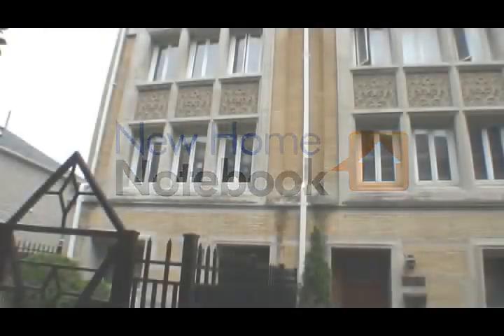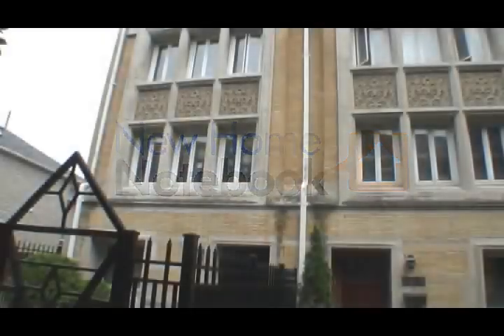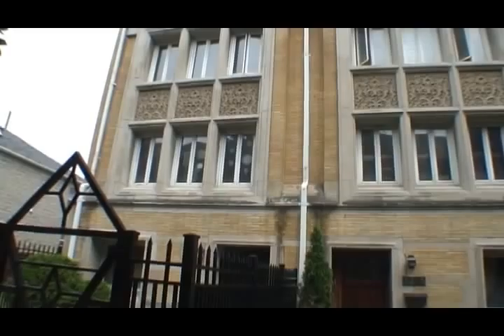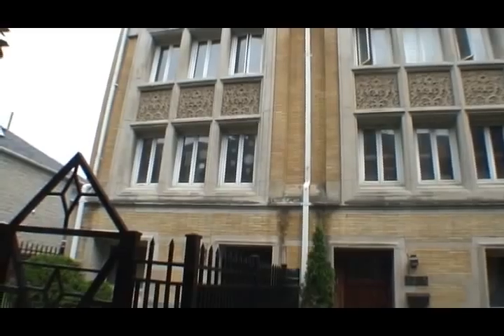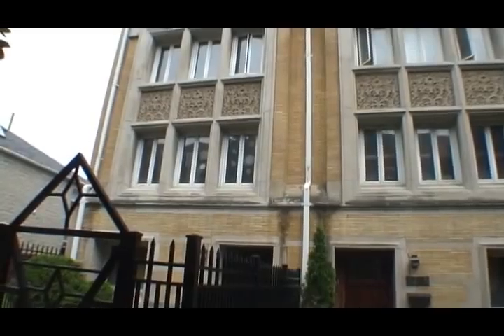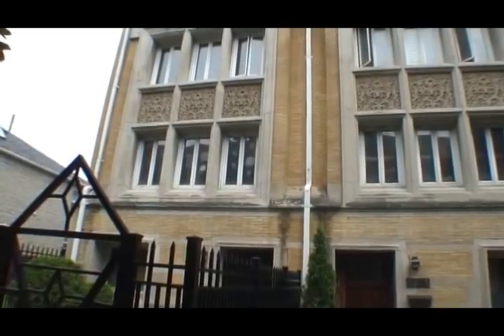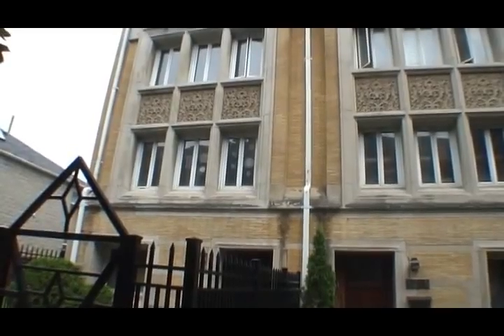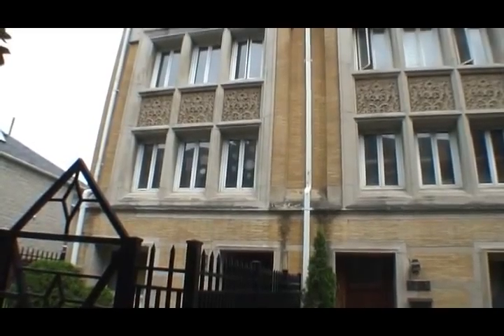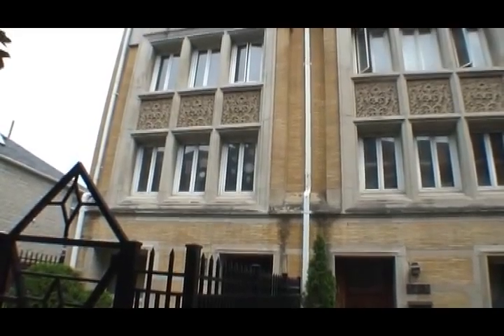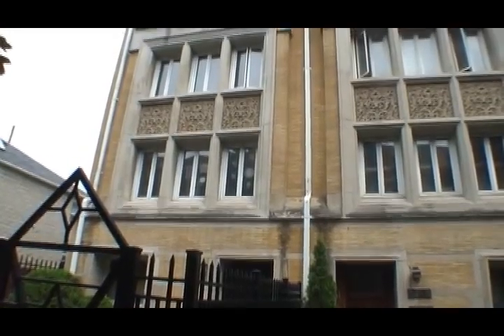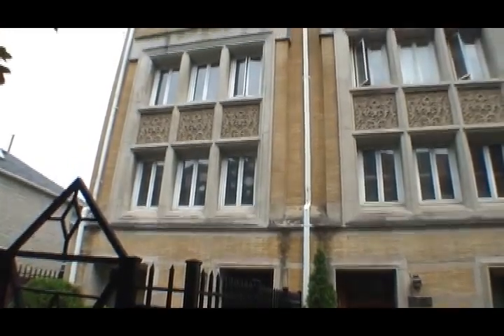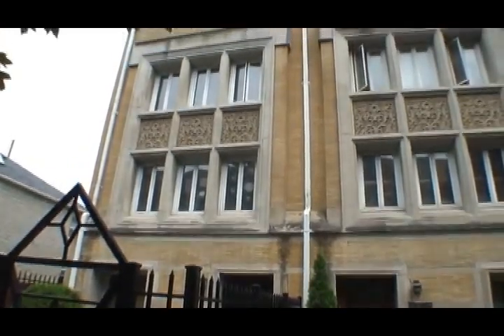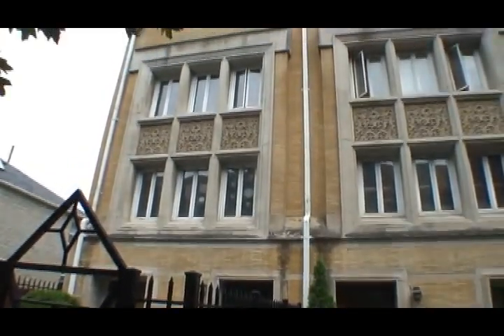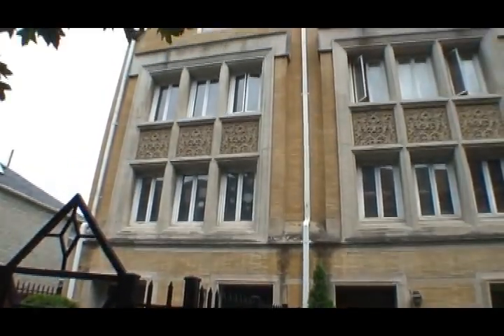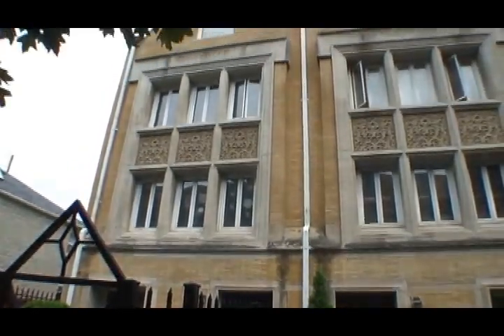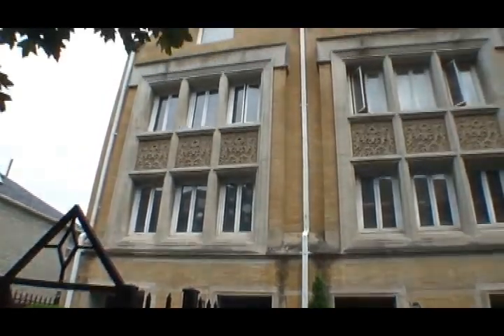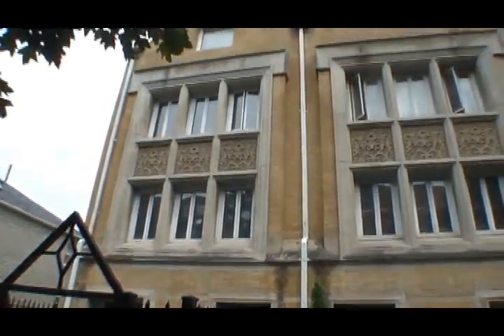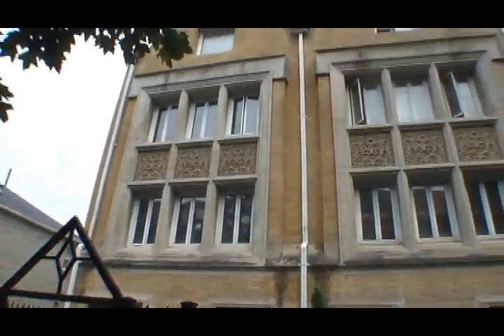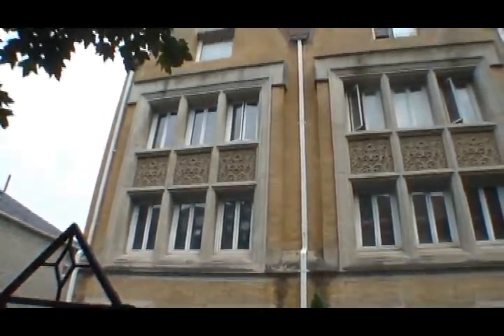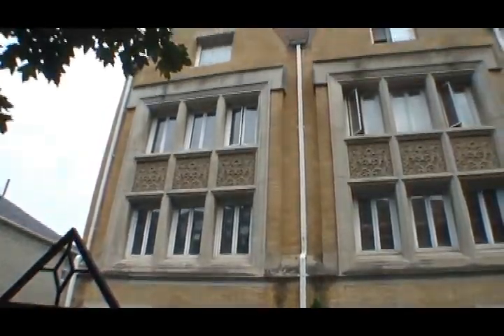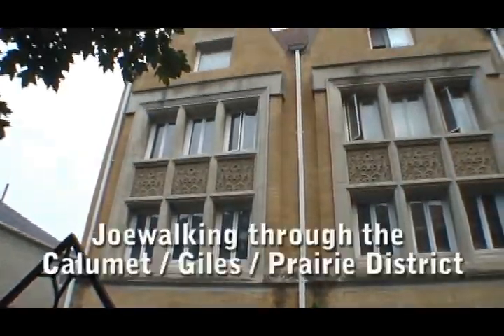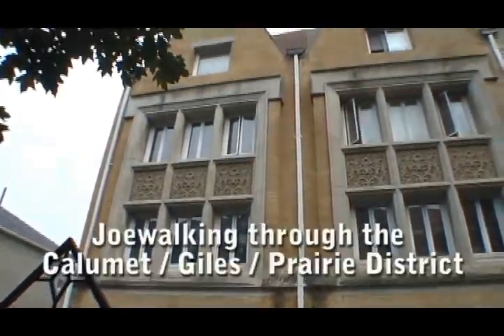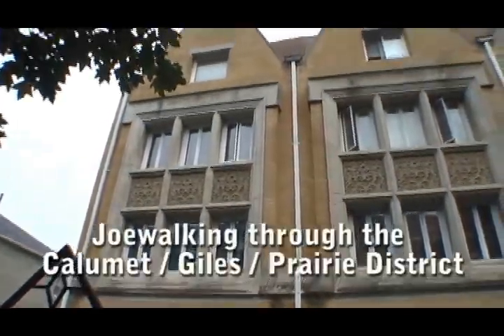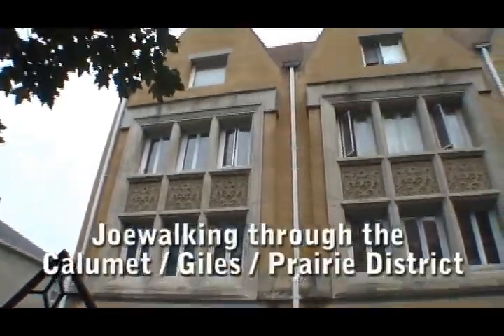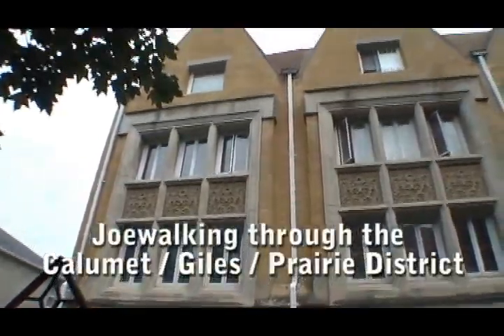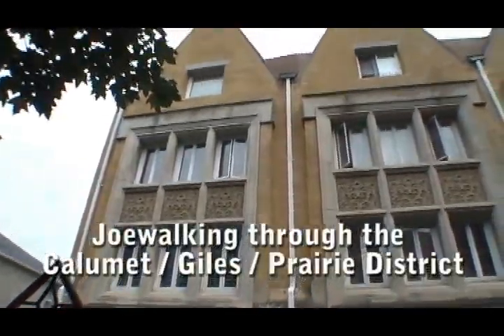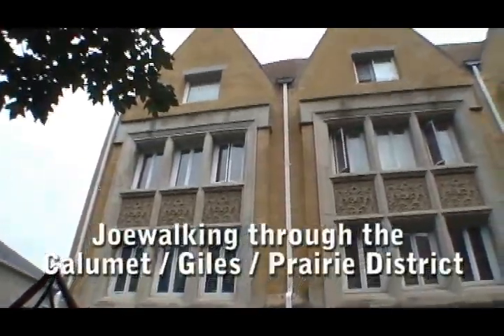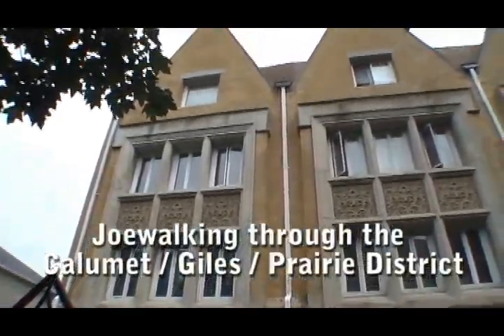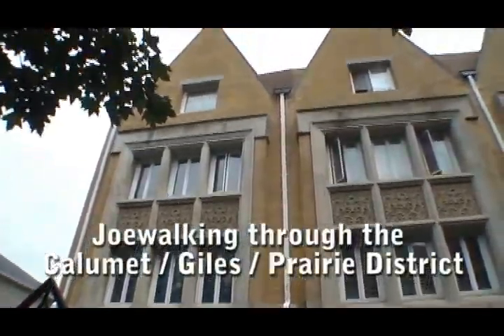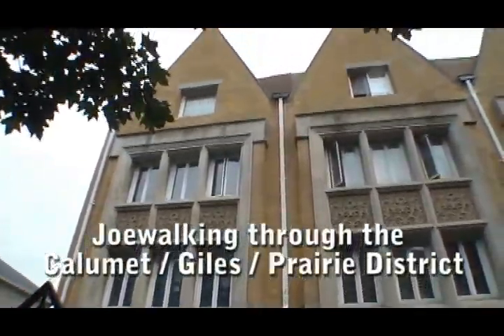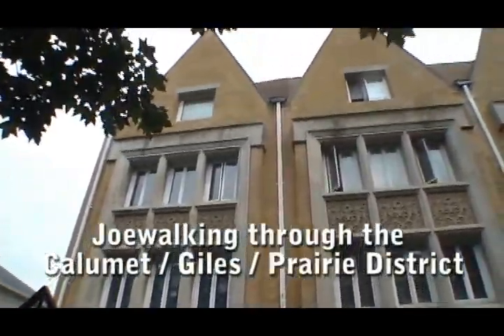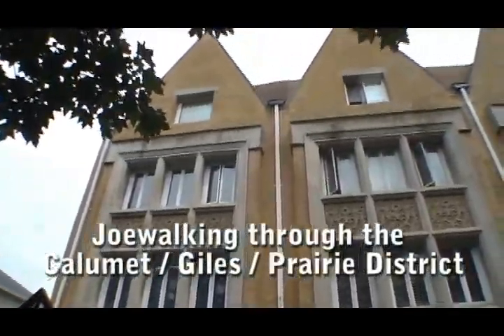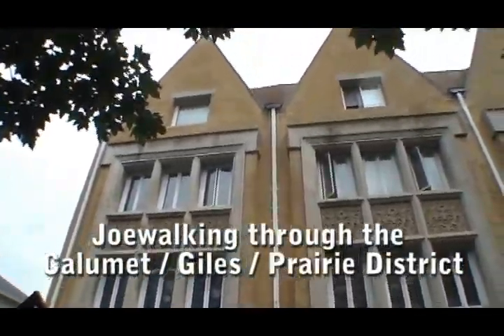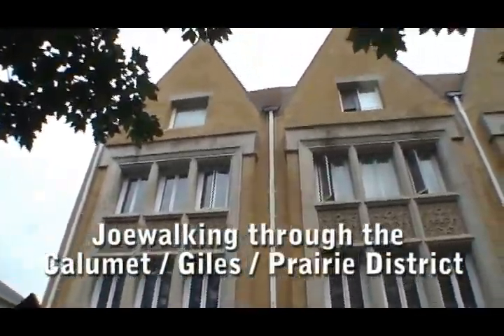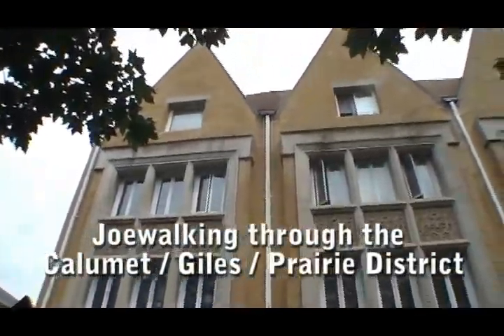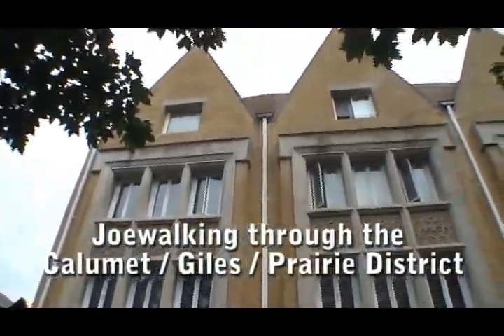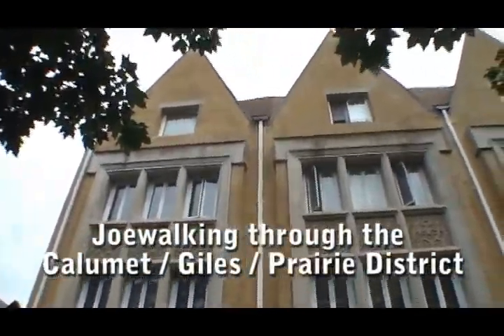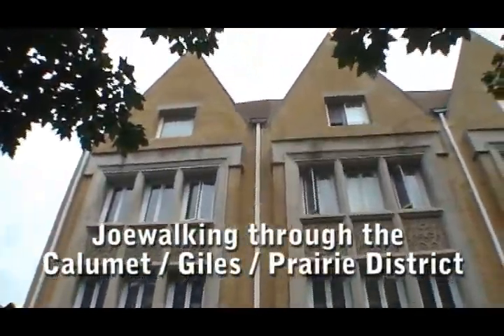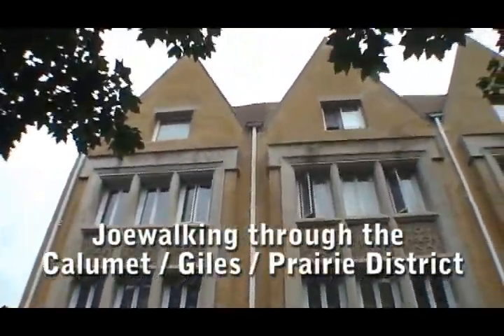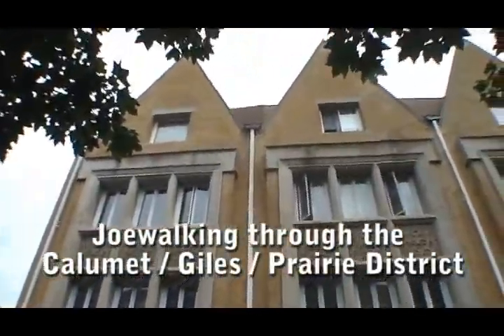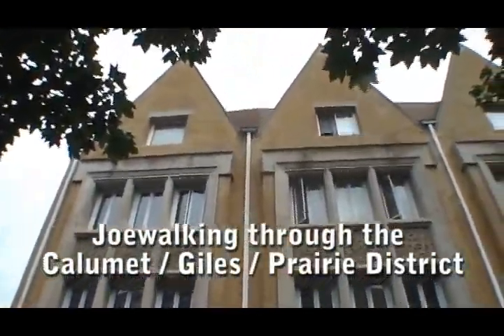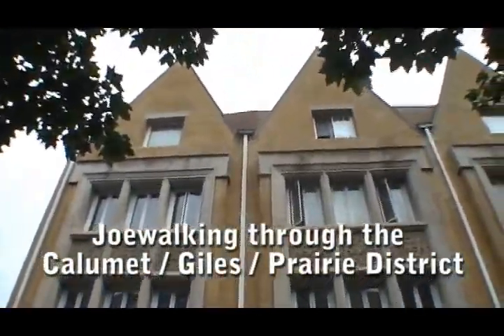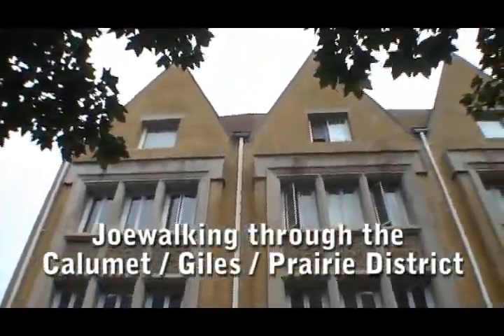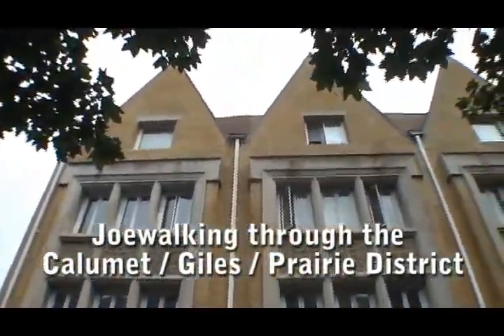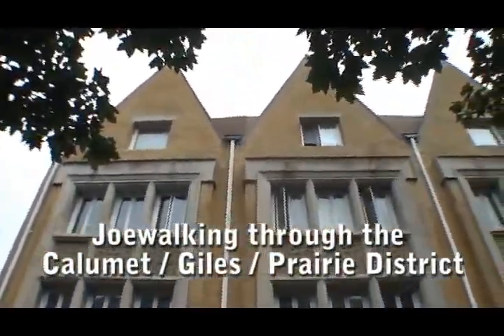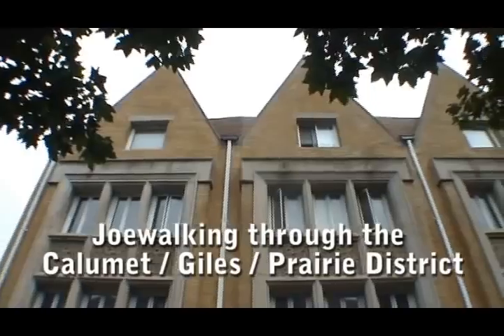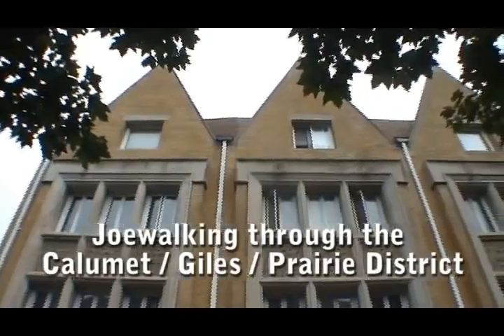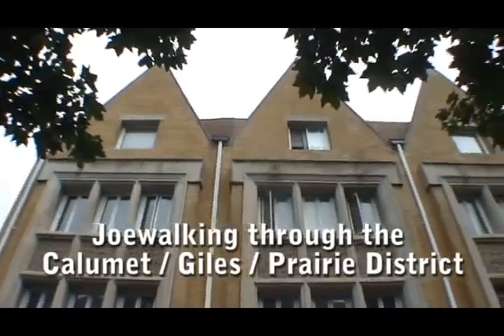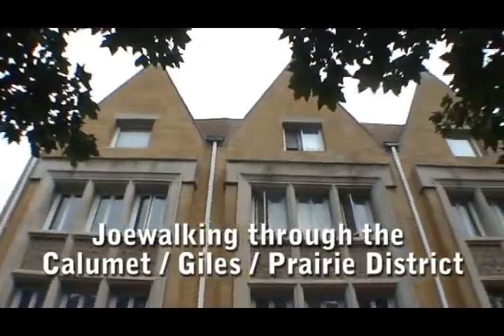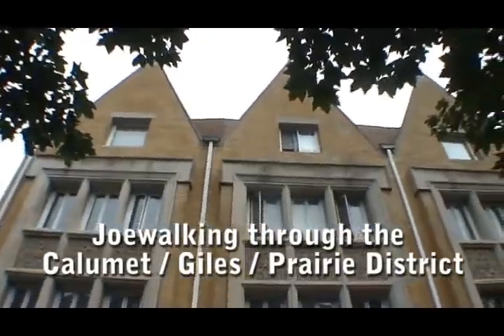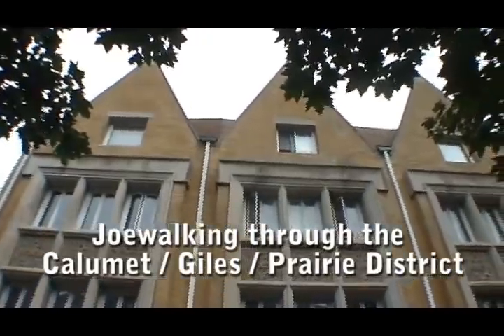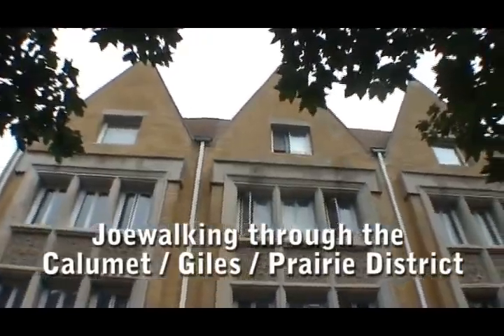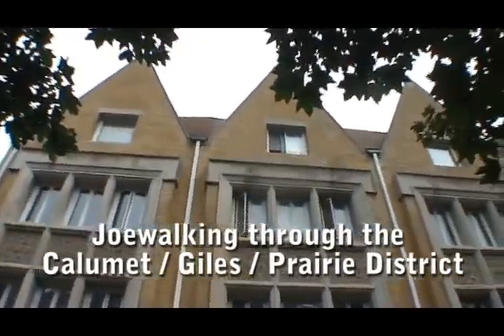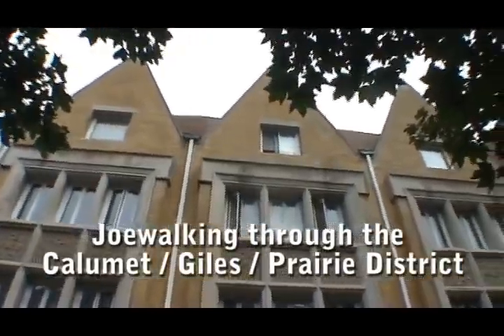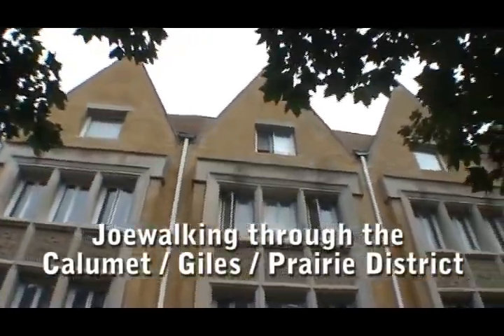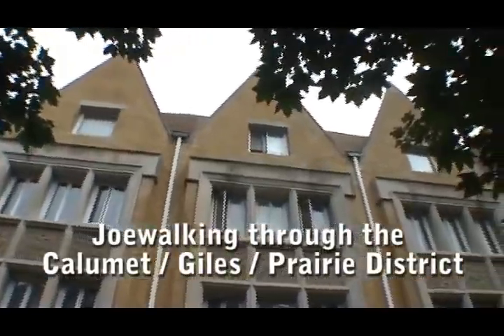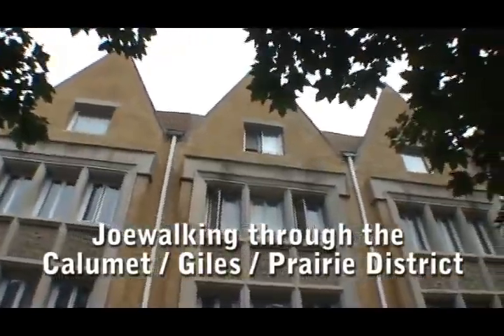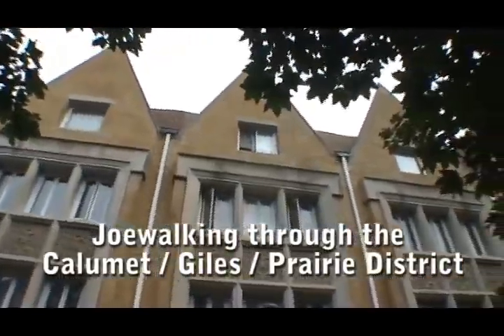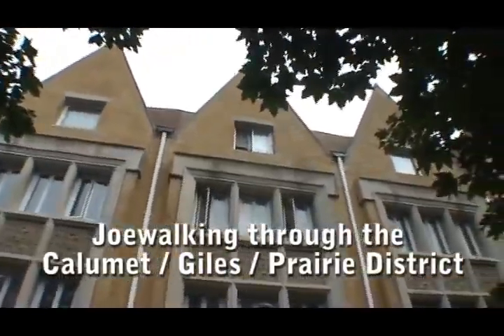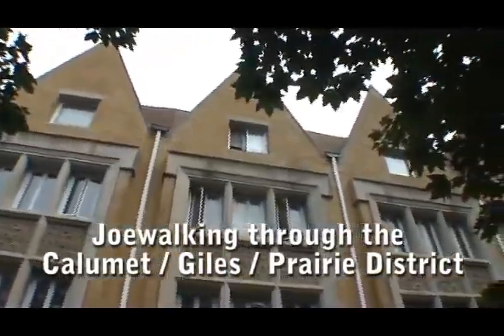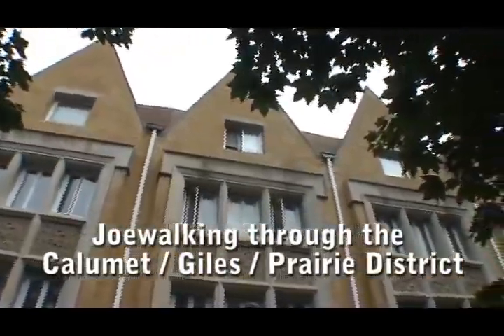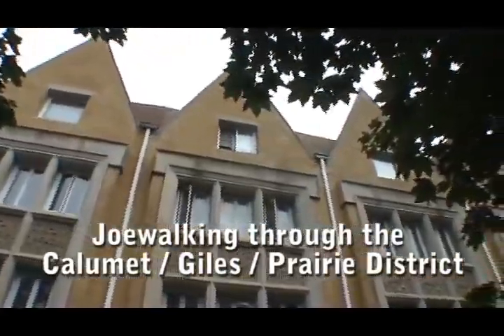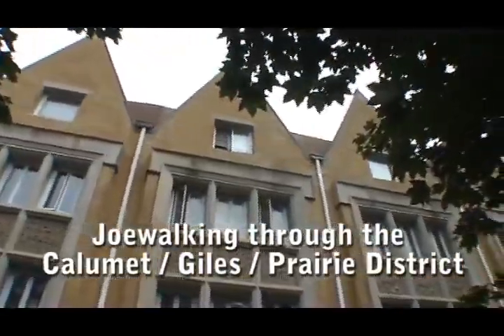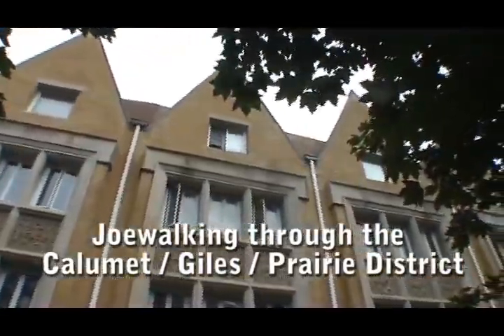Hello, everybody. This is Joe Askins. I'm here with Mark Boyer. We're from YoChicago.com and NewHomeNotebook.com.